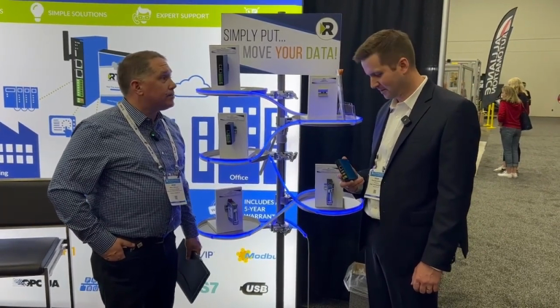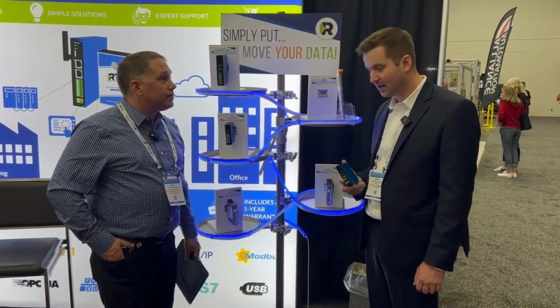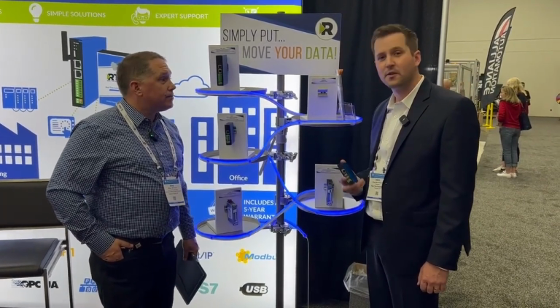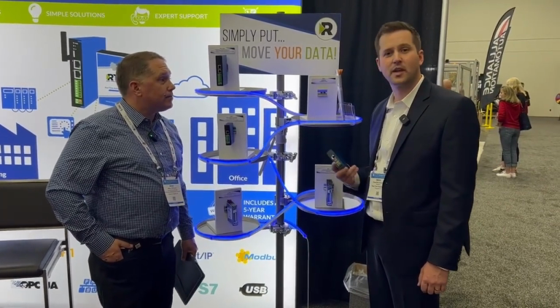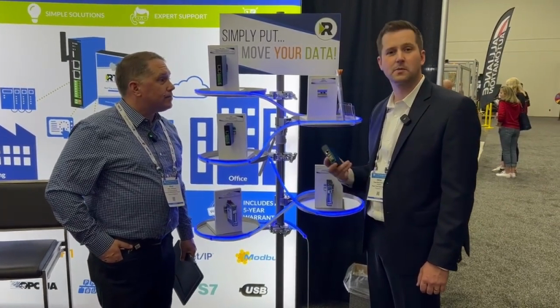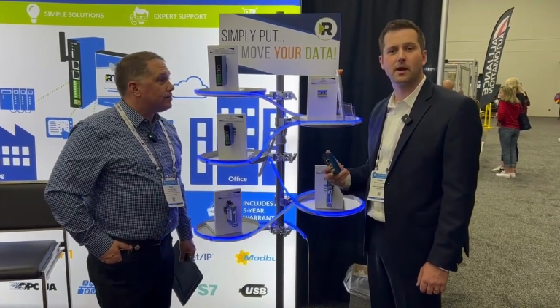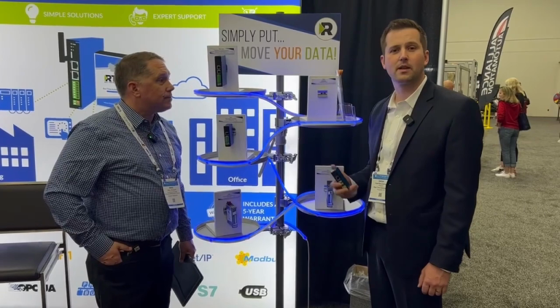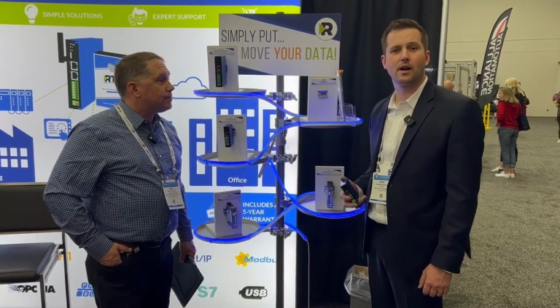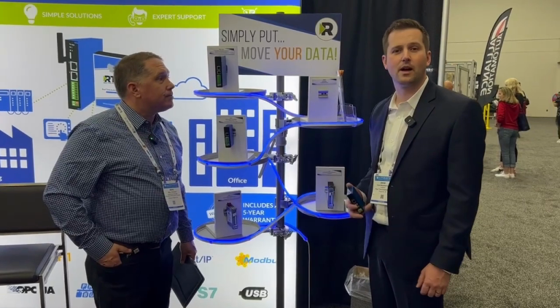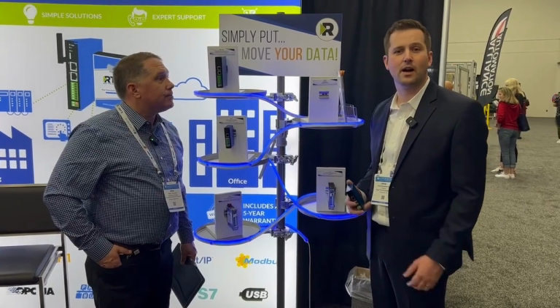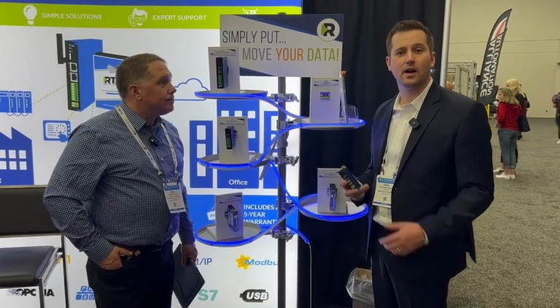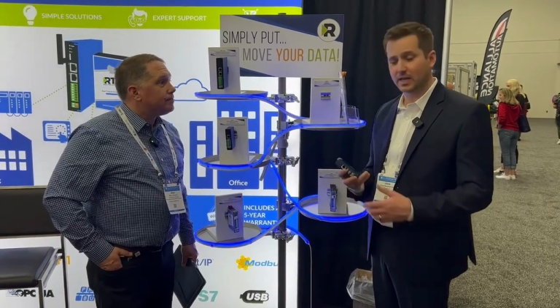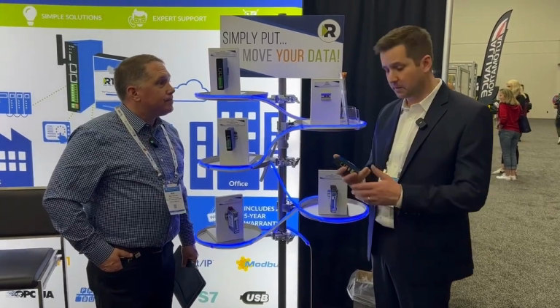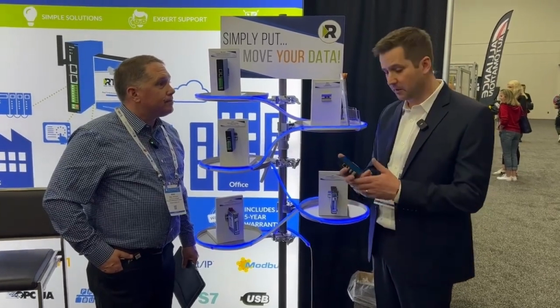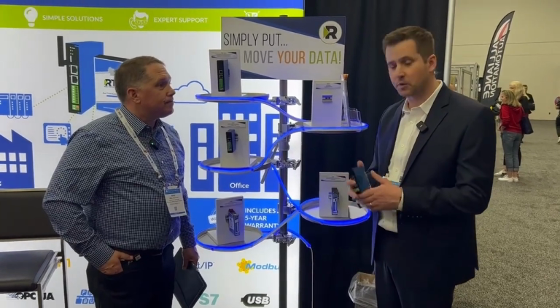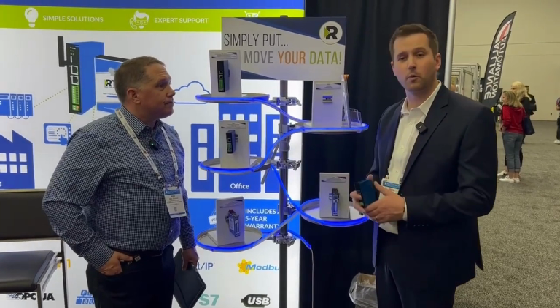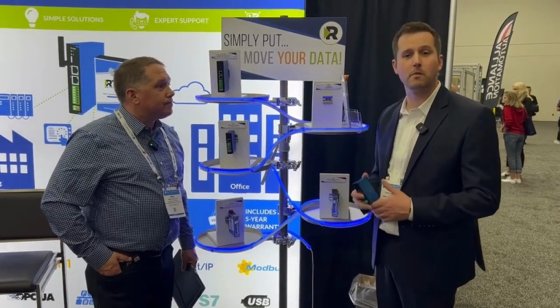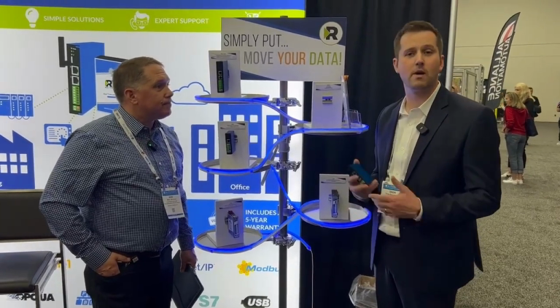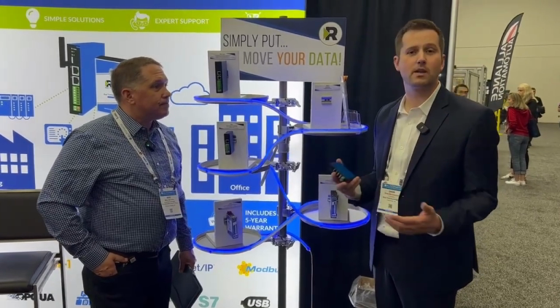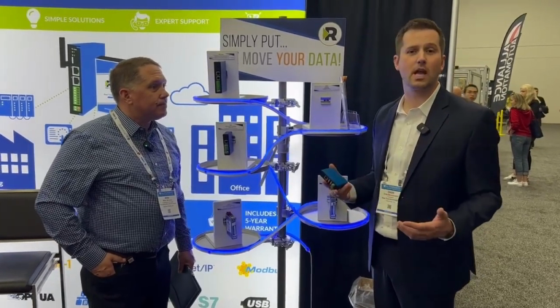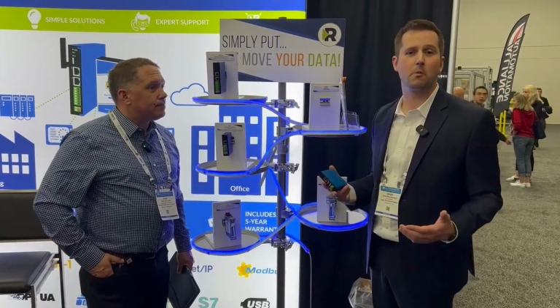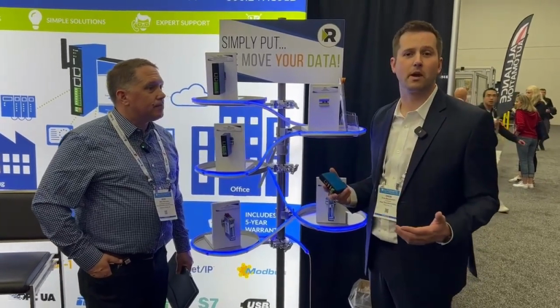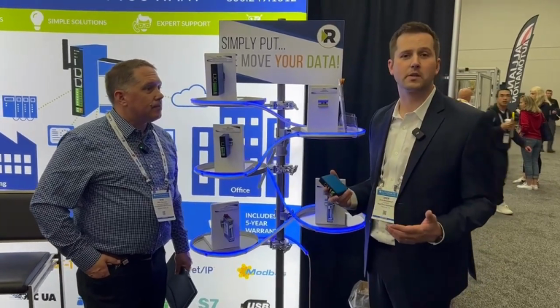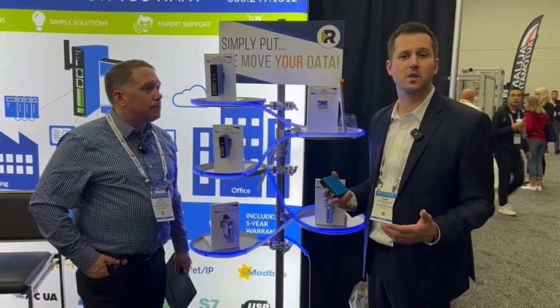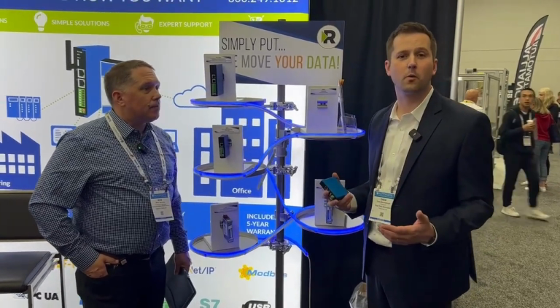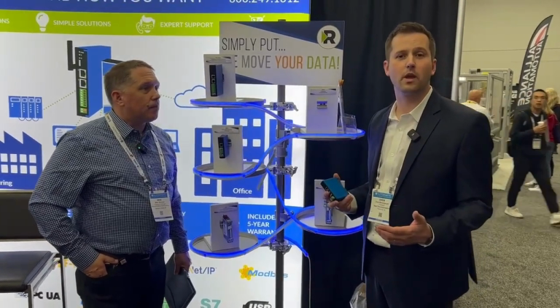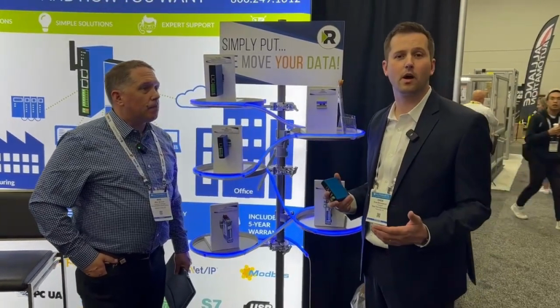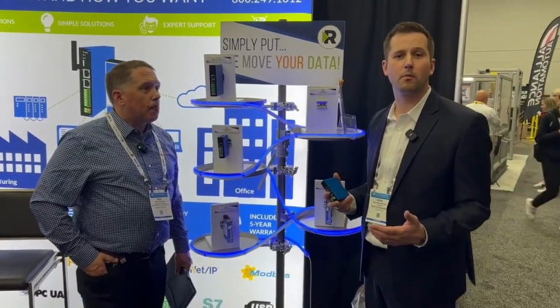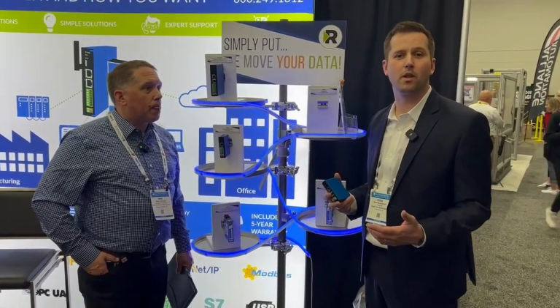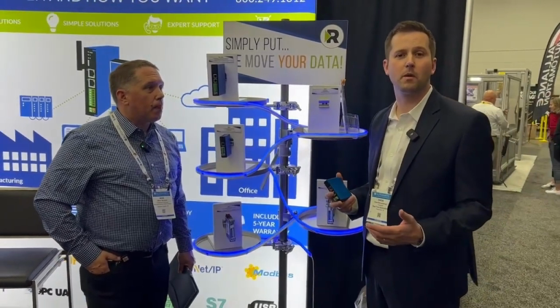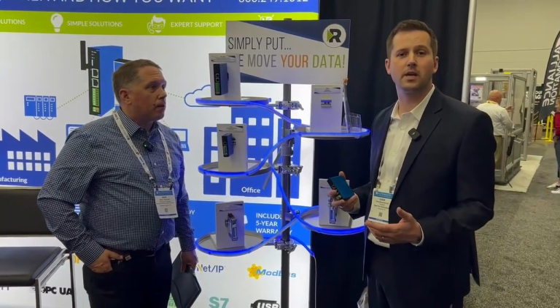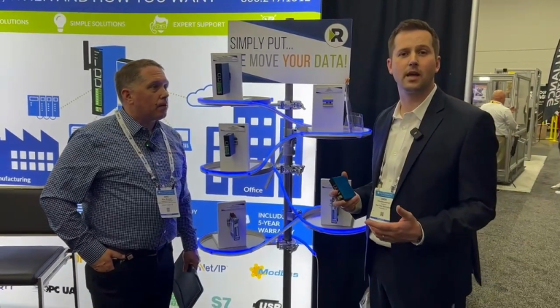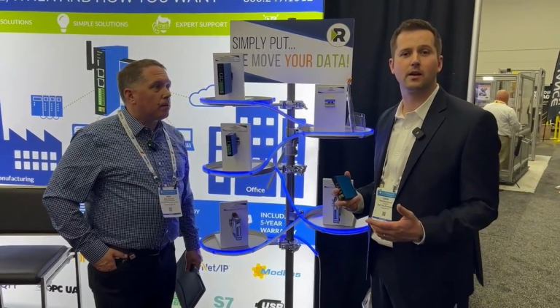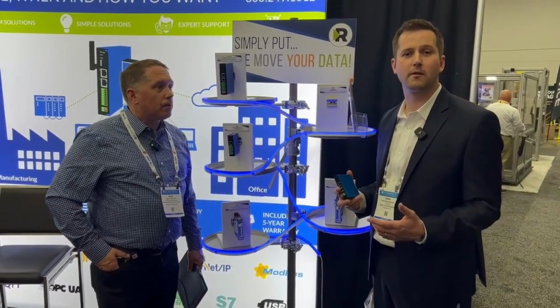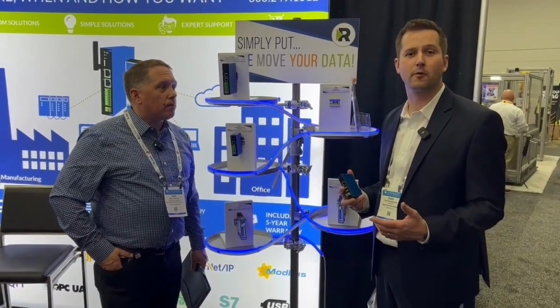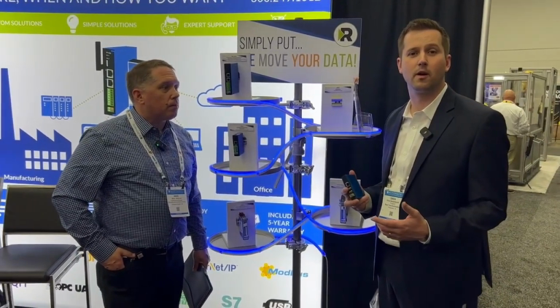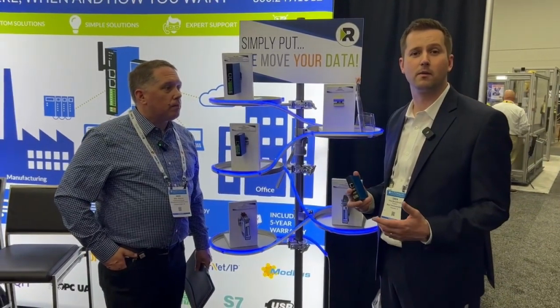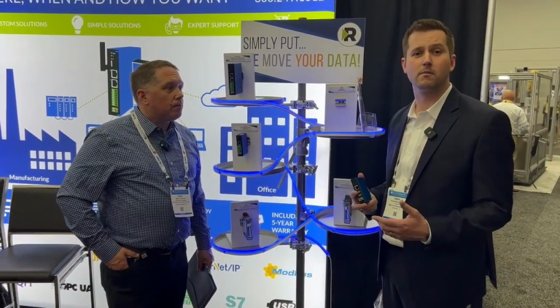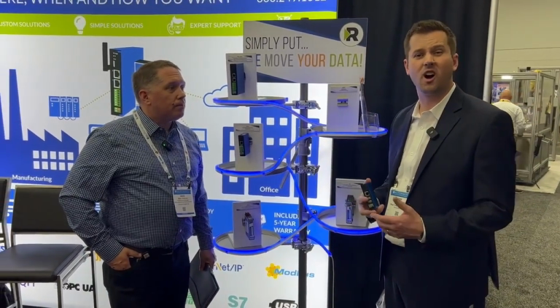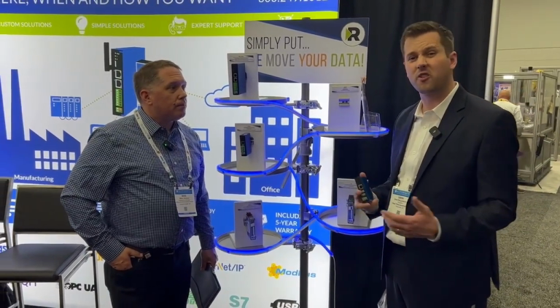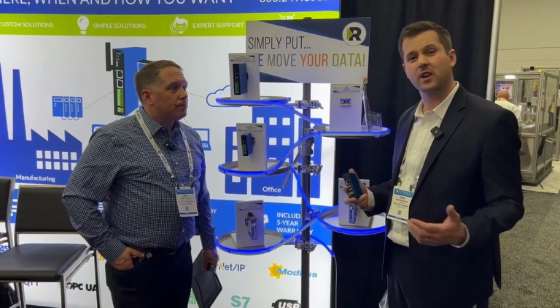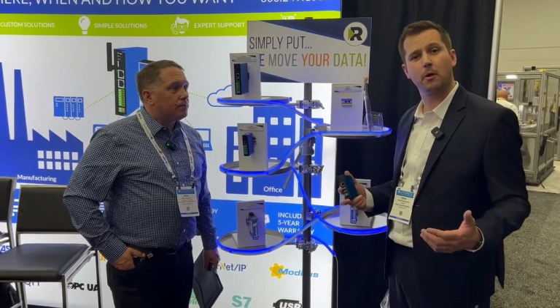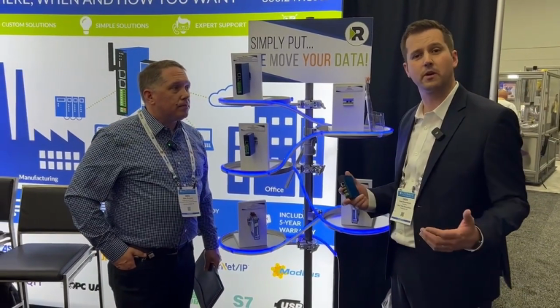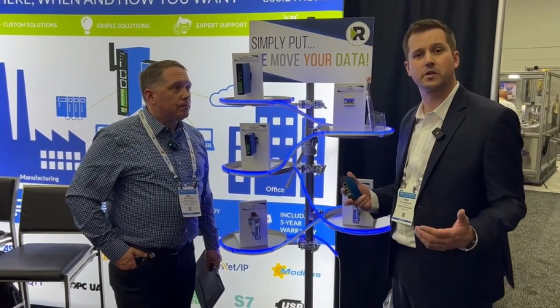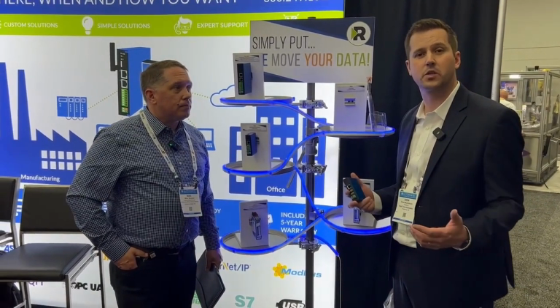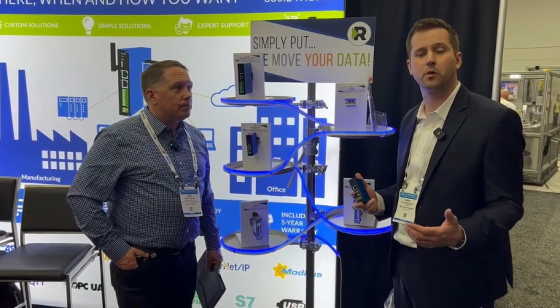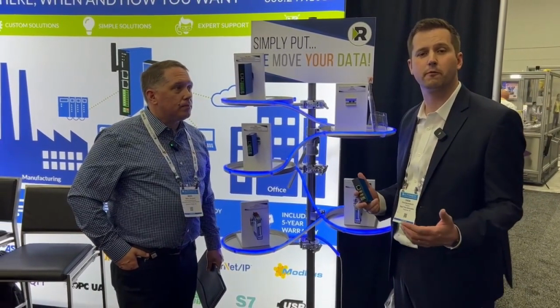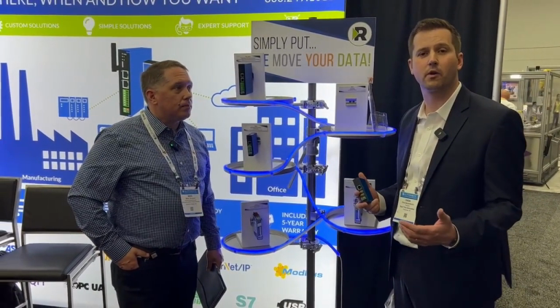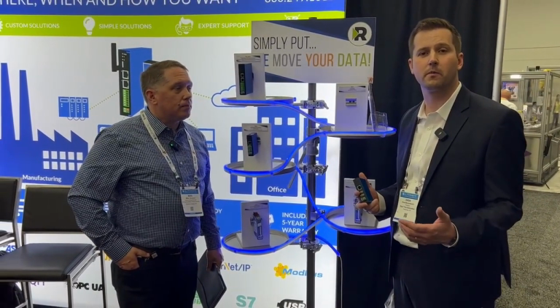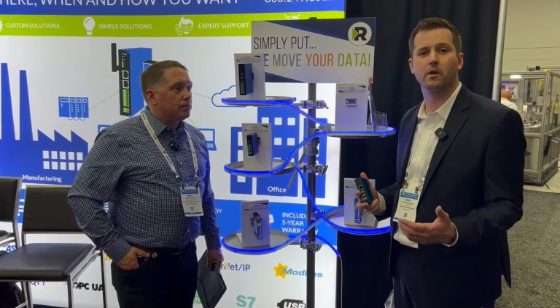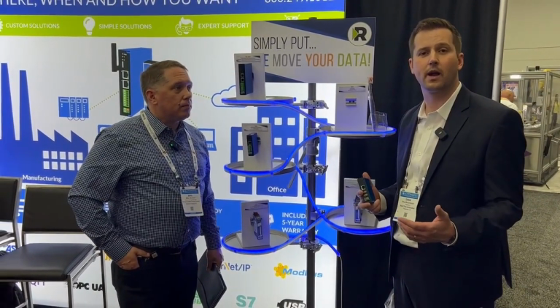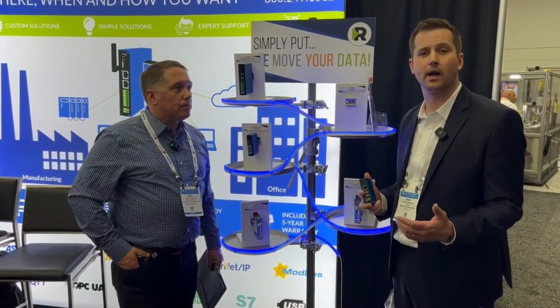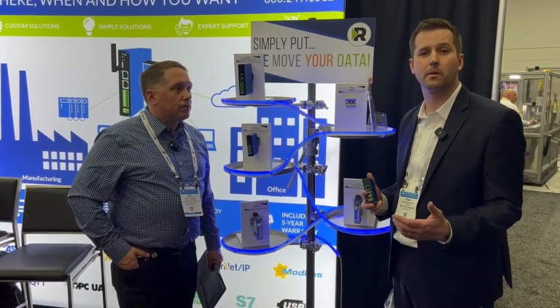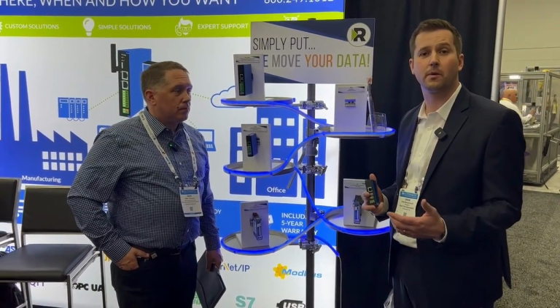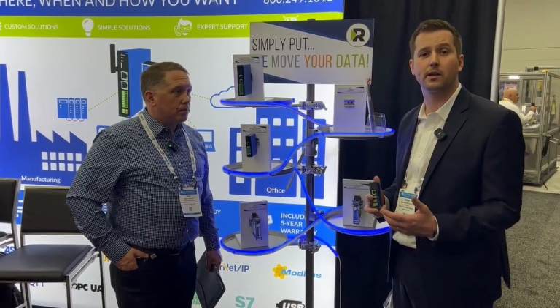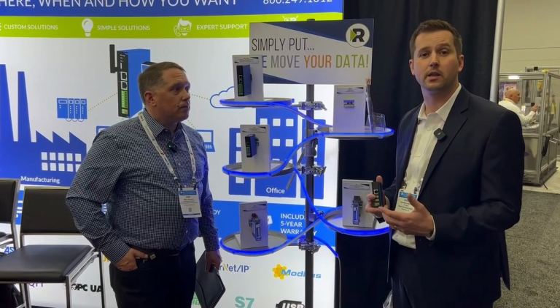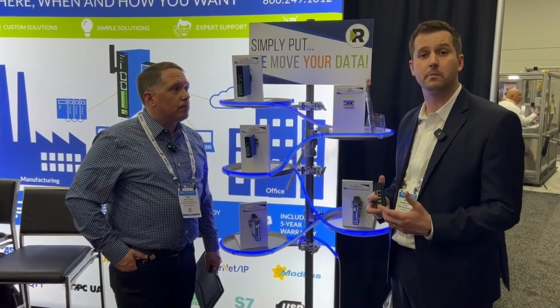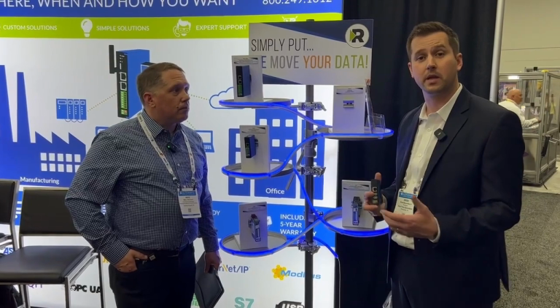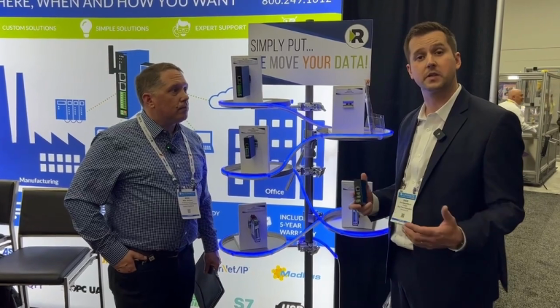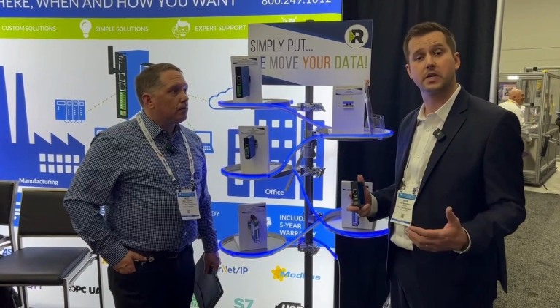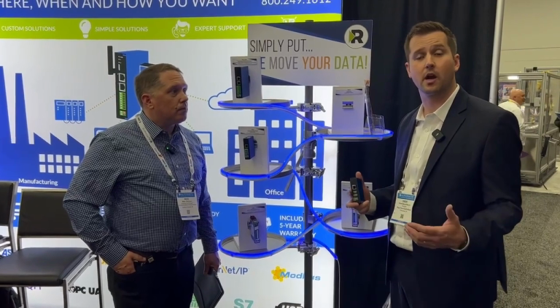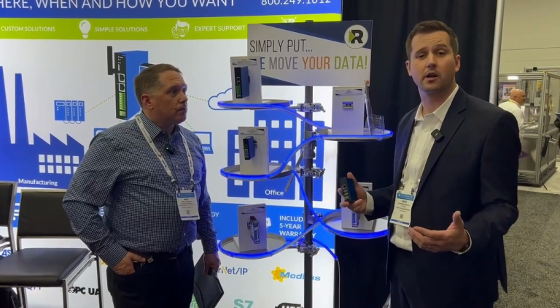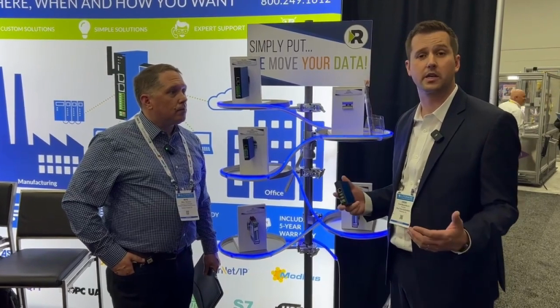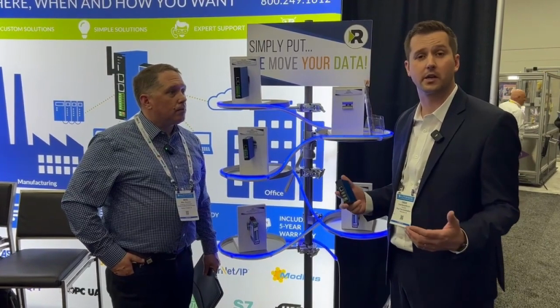Thanks, Mike. As you mentioned, we make gateways. We help plumb data from other networks to and from your Allen Bradley PLC architecture.